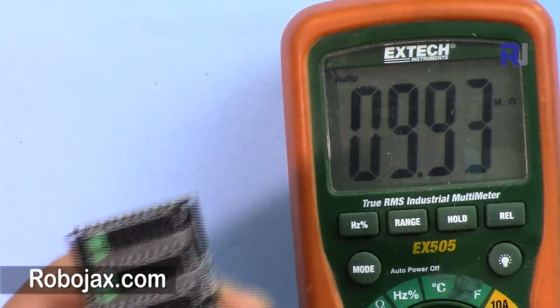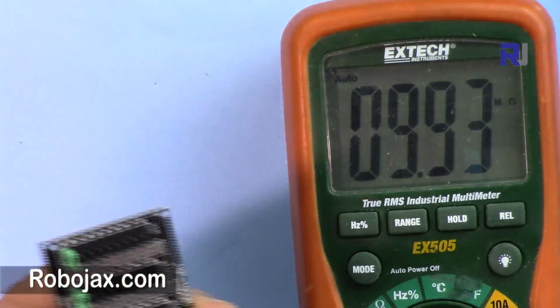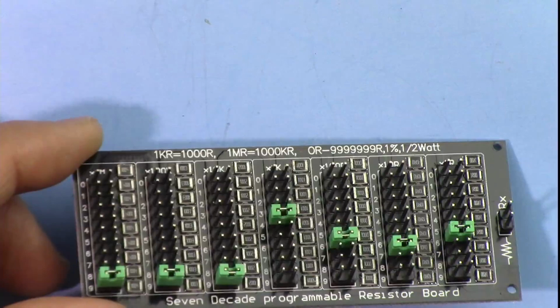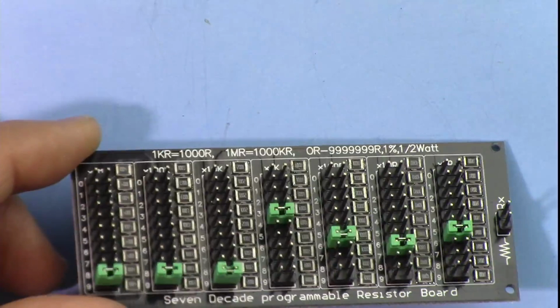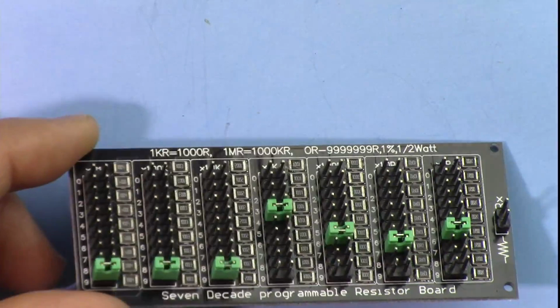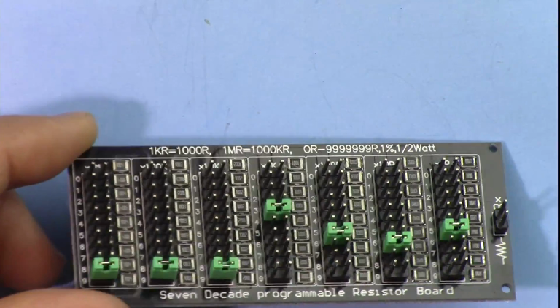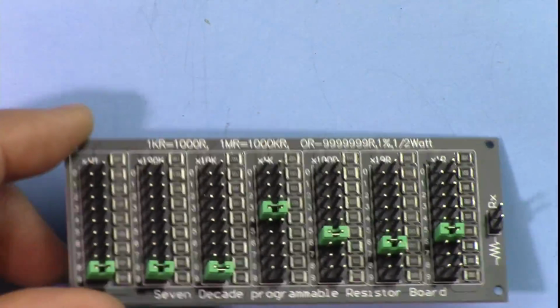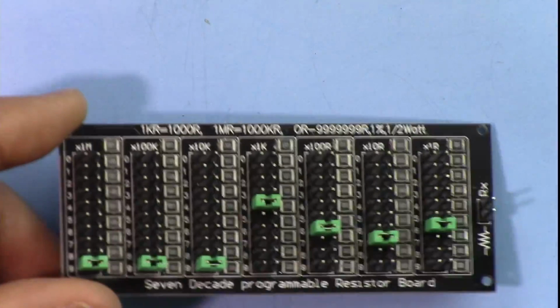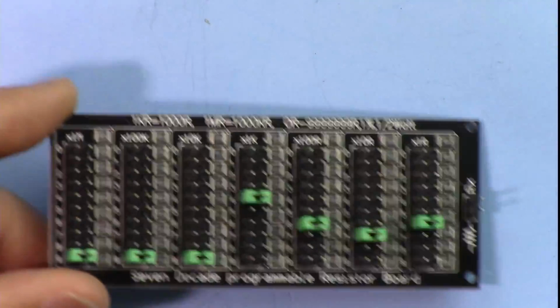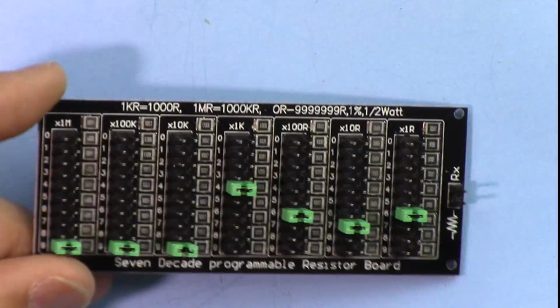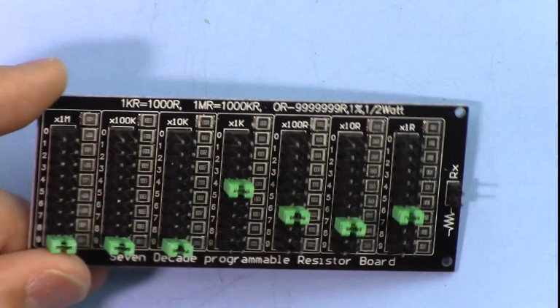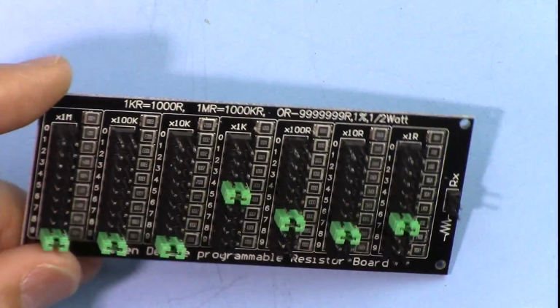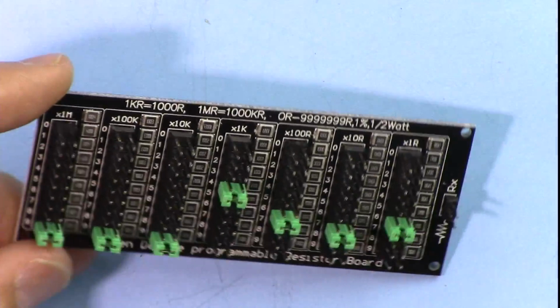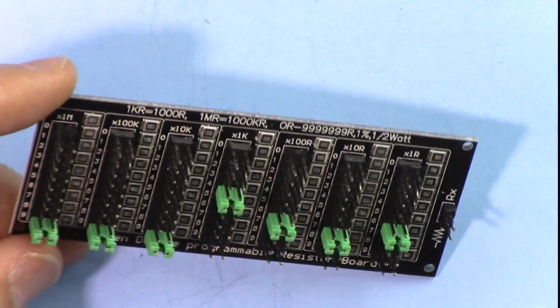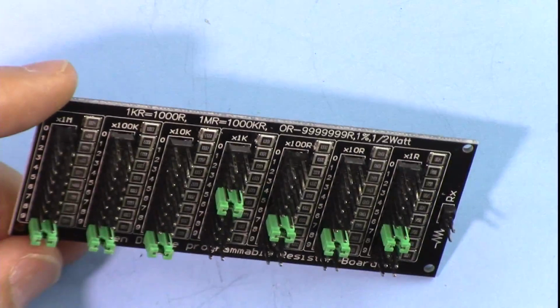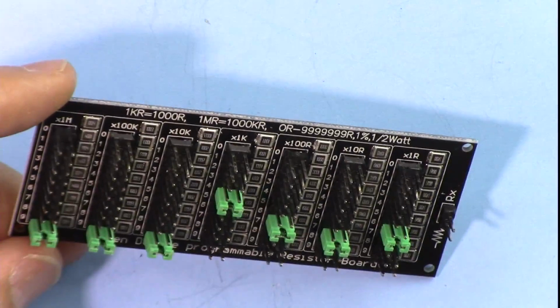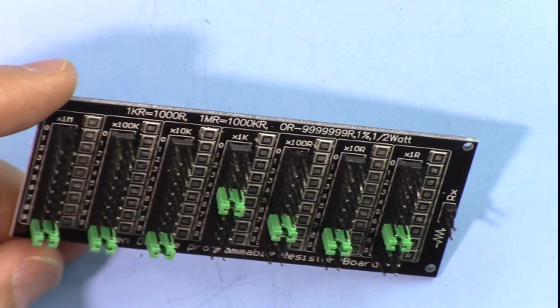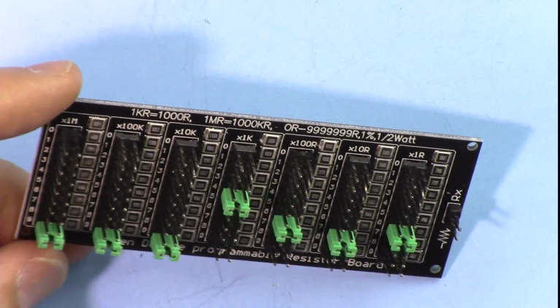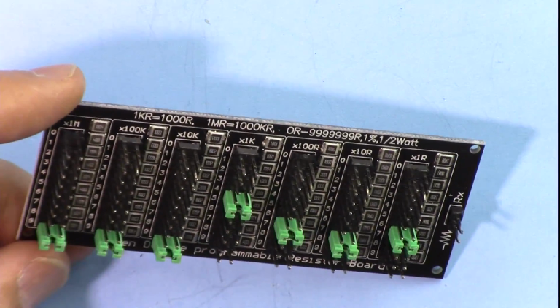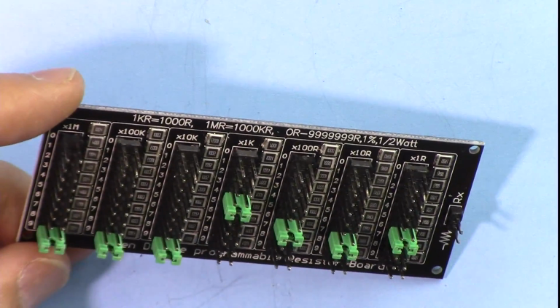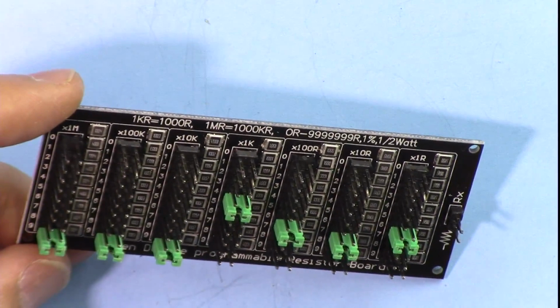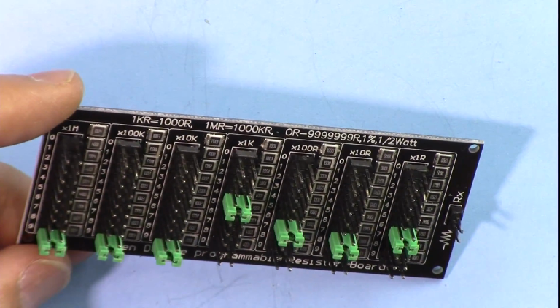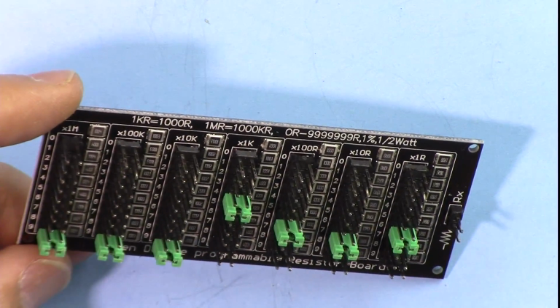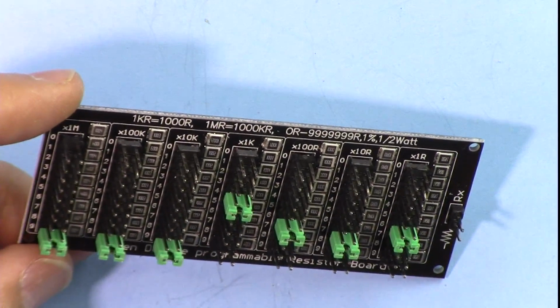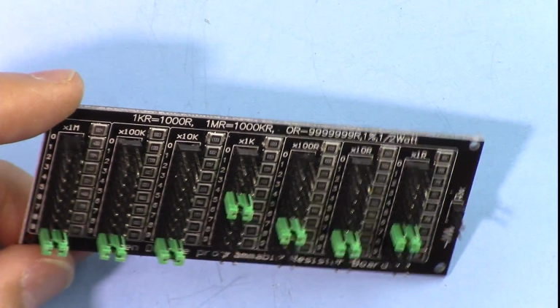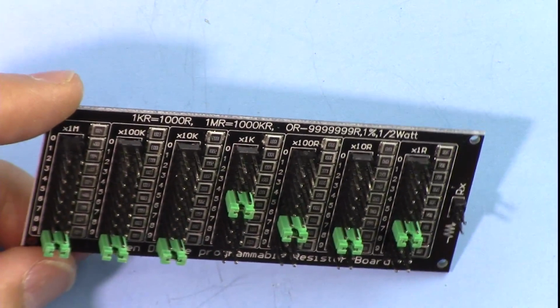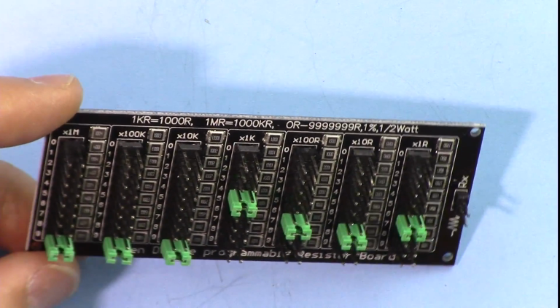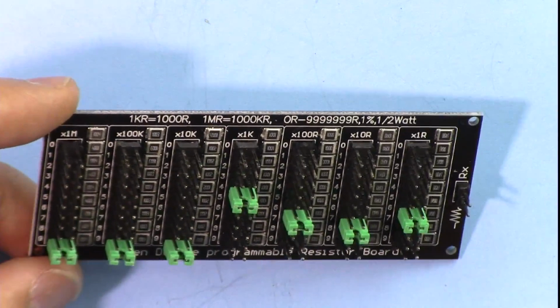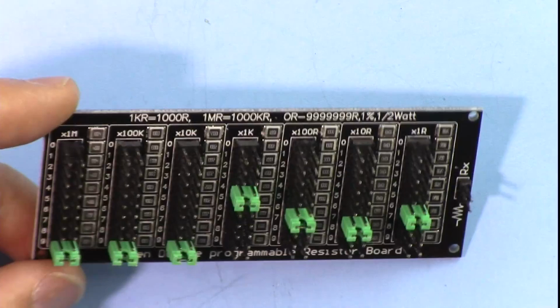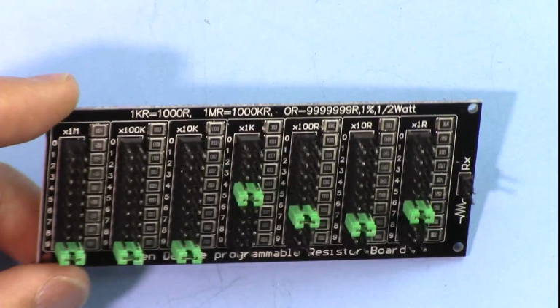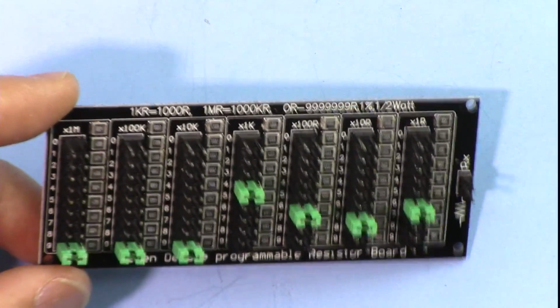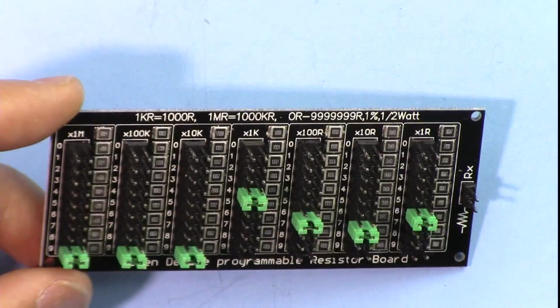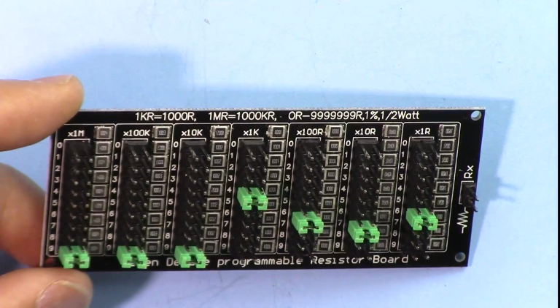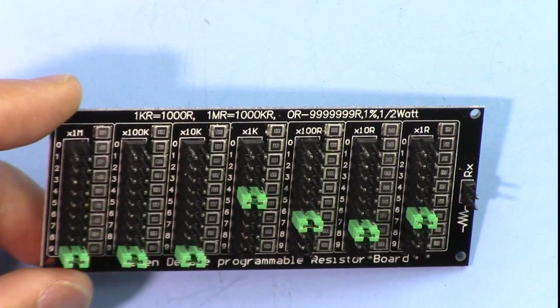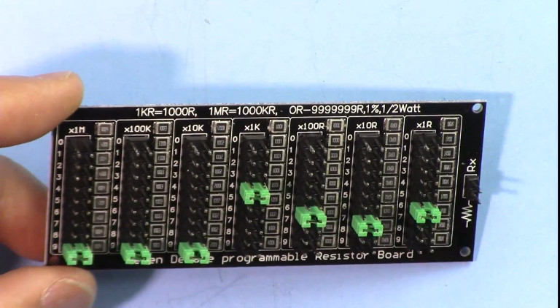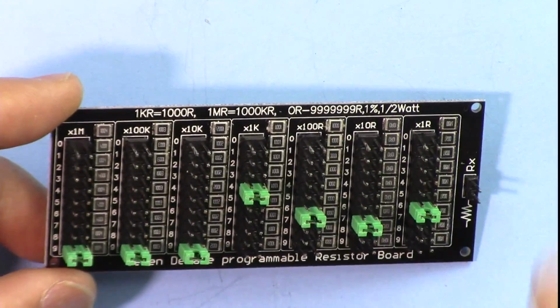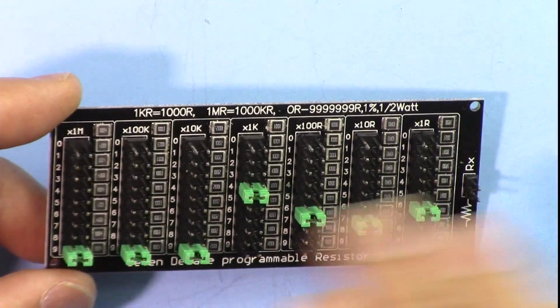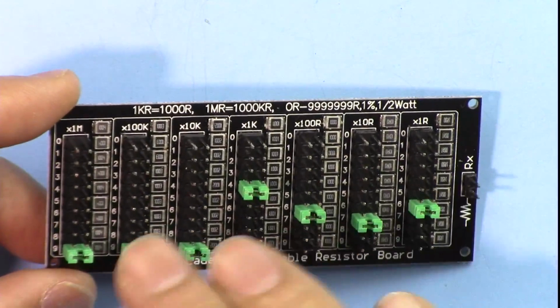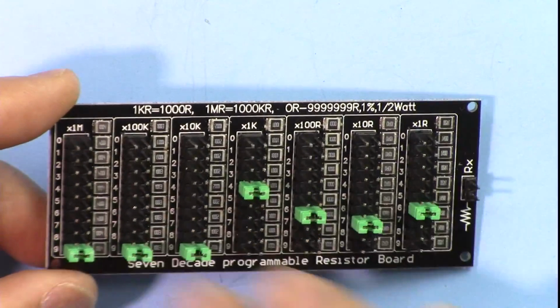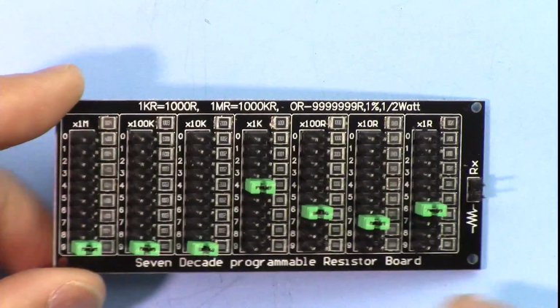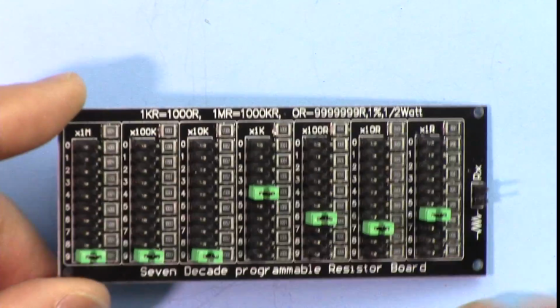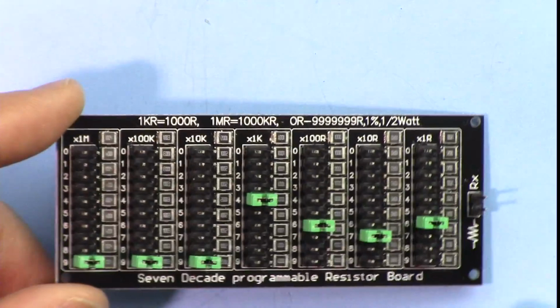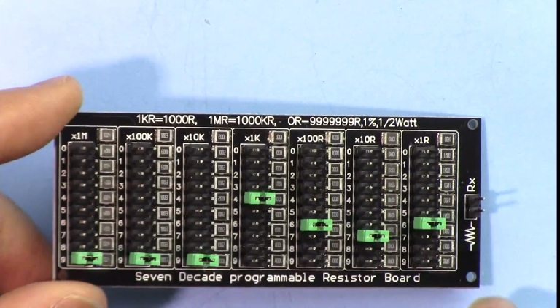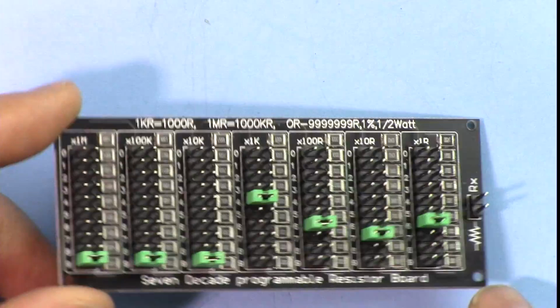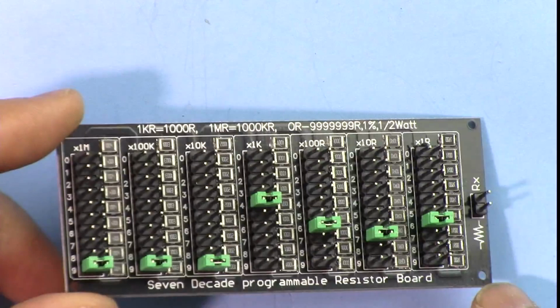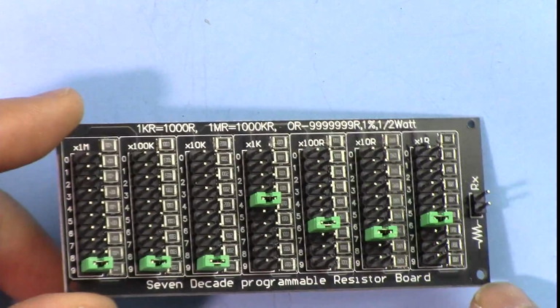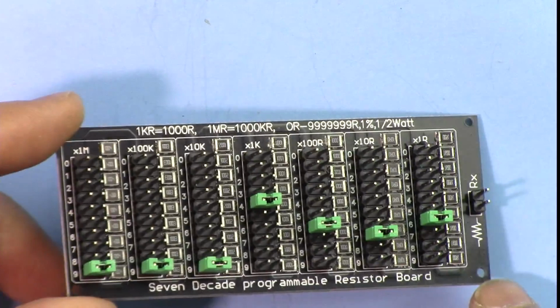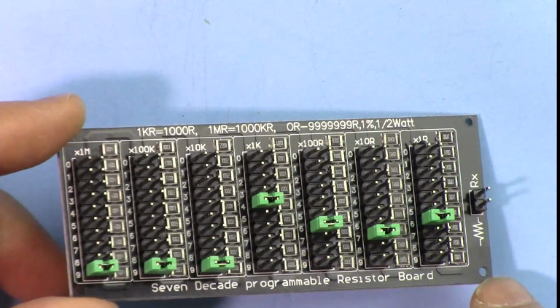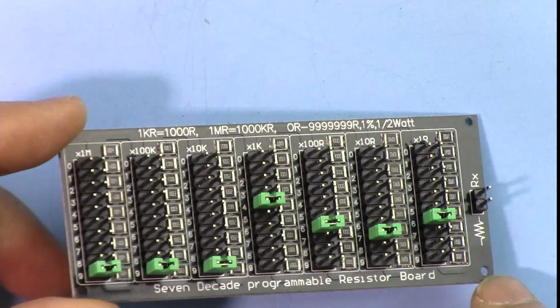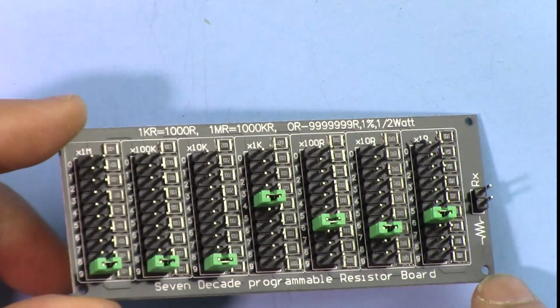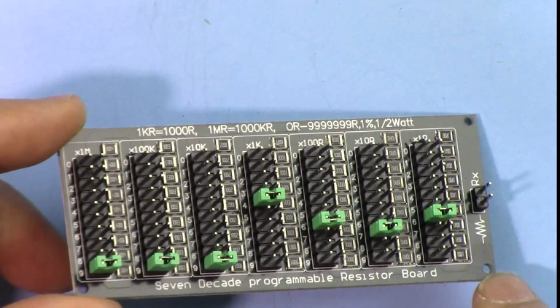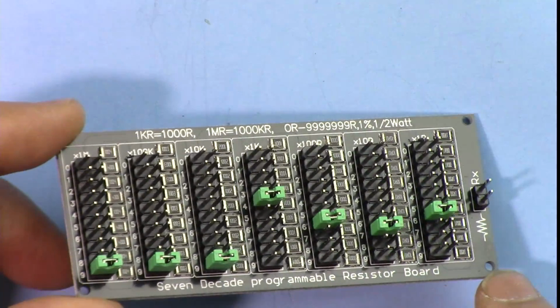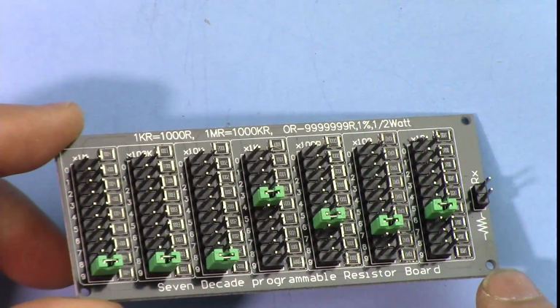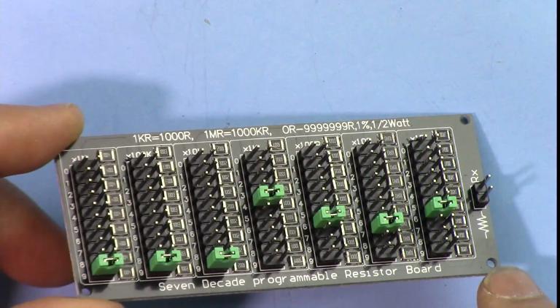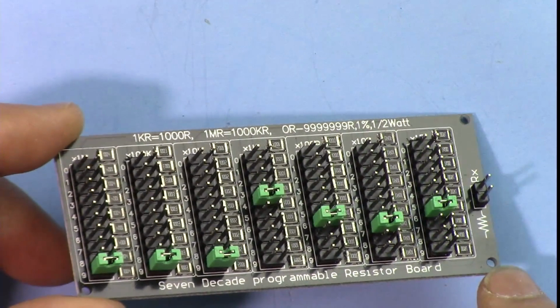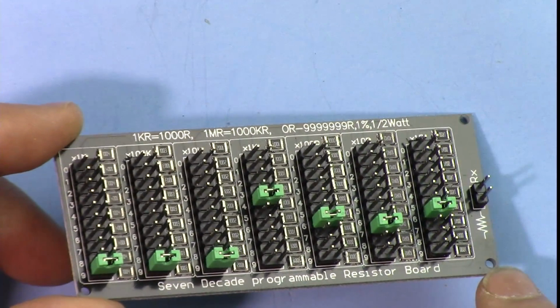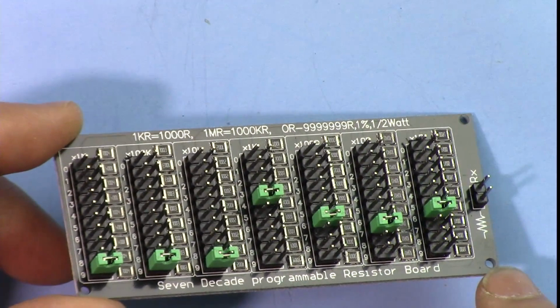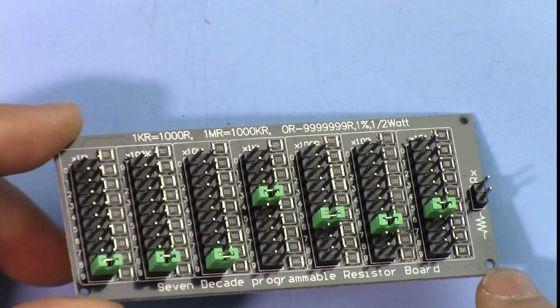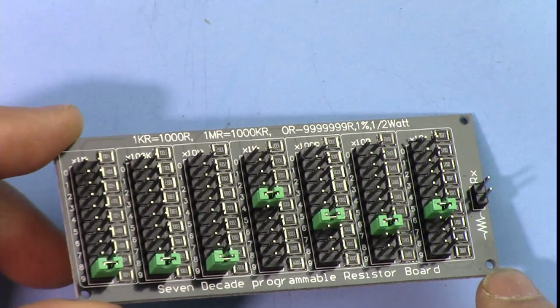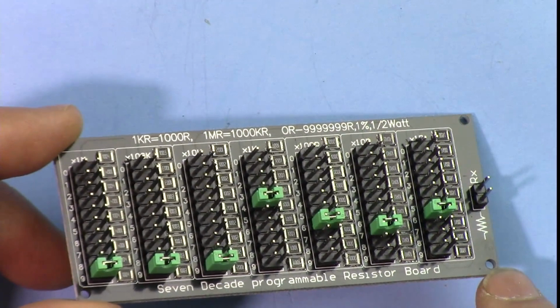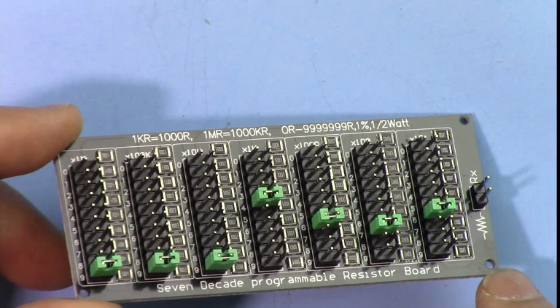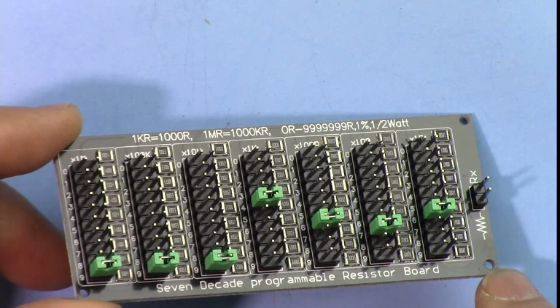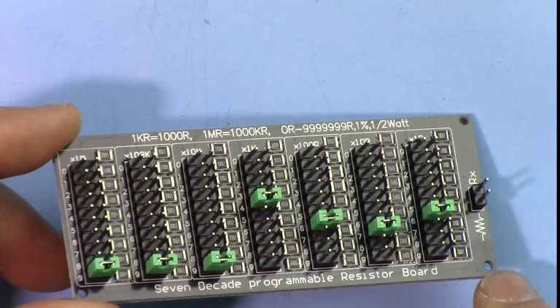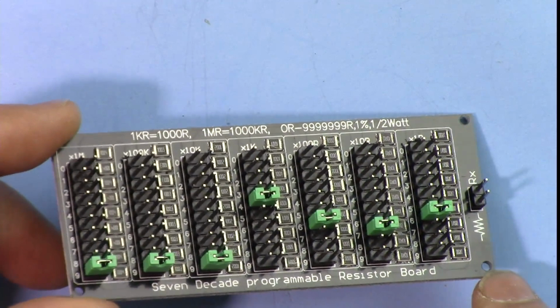Thank you for watching. This was a review and test of this 7DK 10 mega ohm programmable resistor module. Take care.